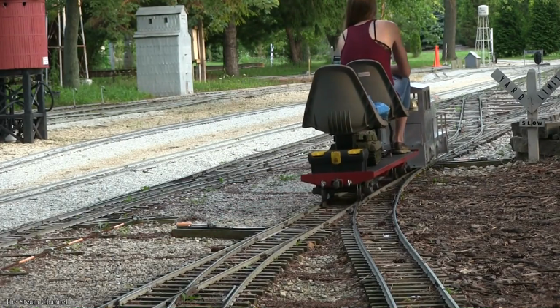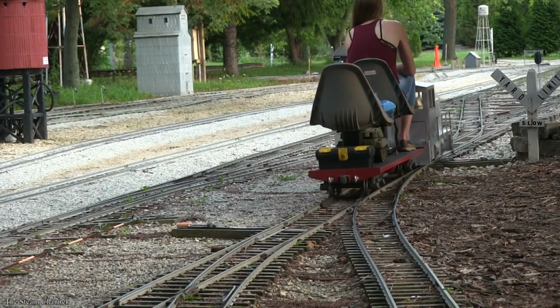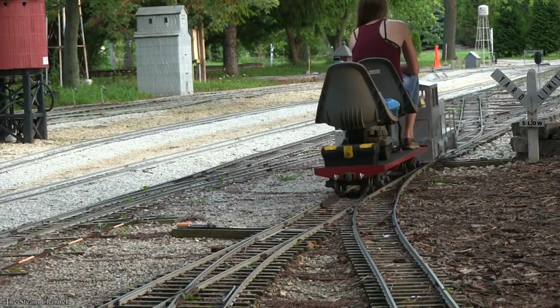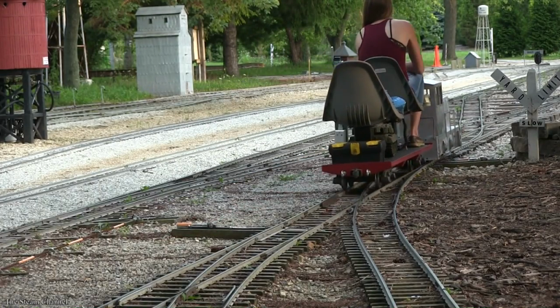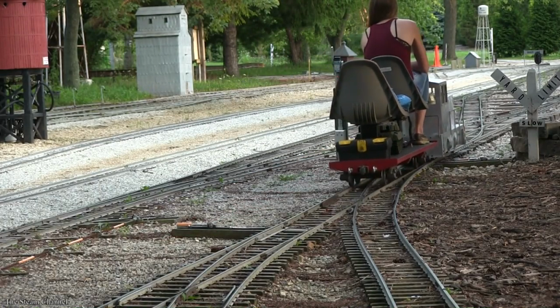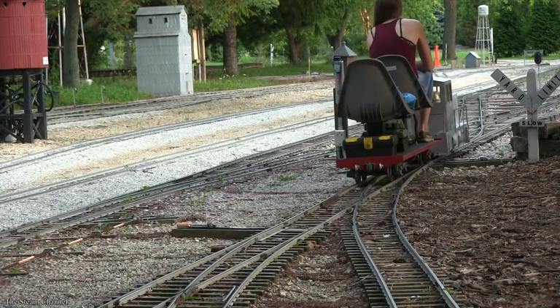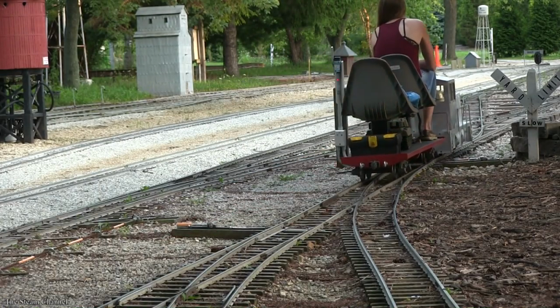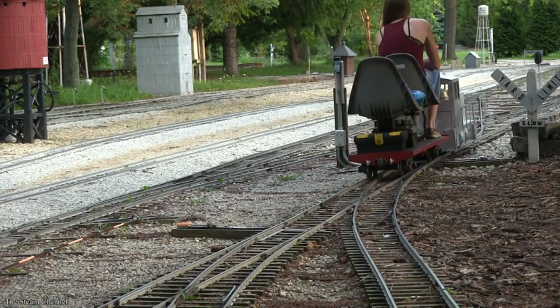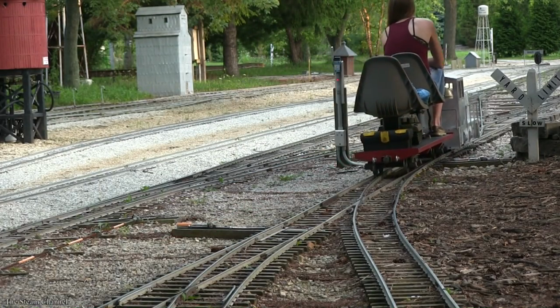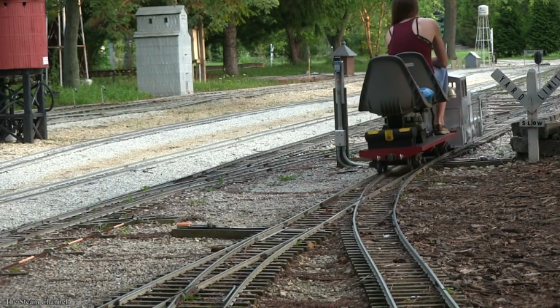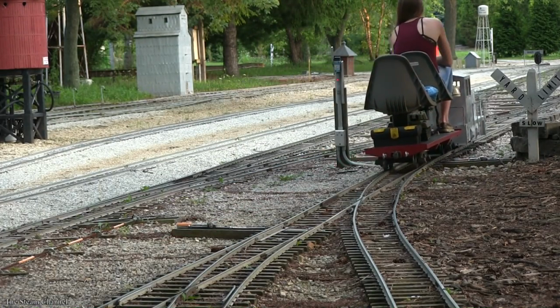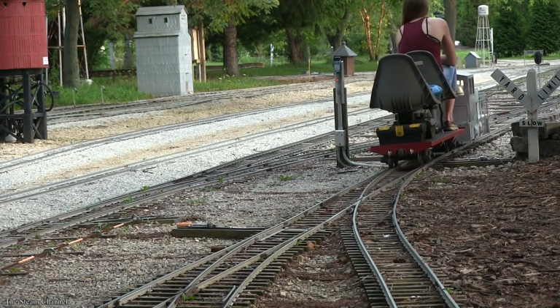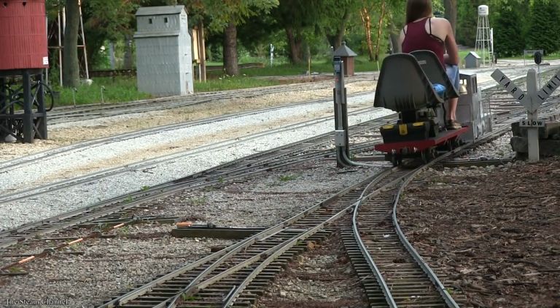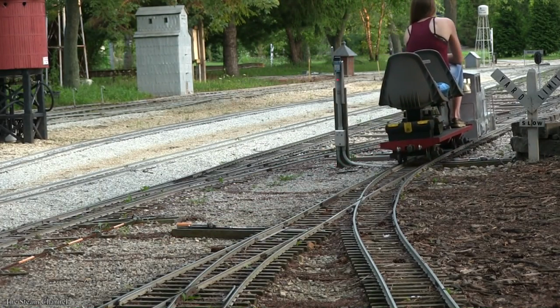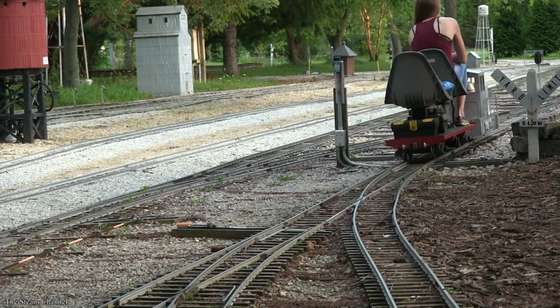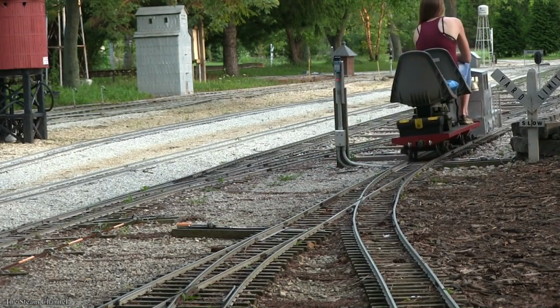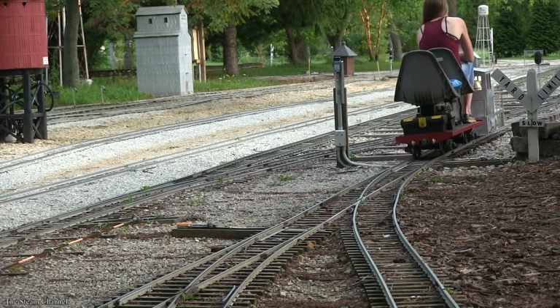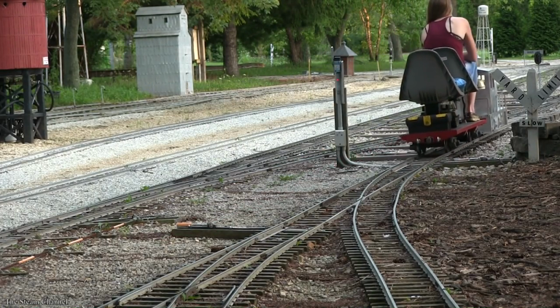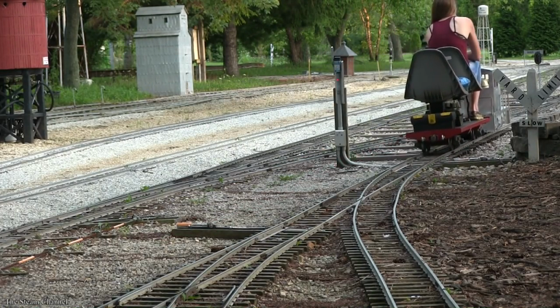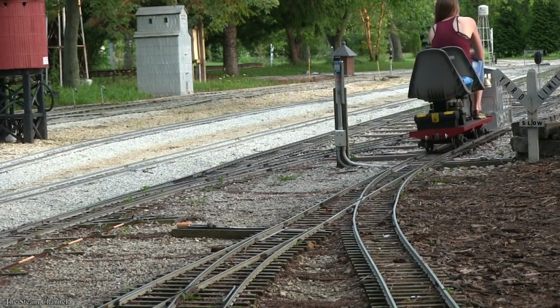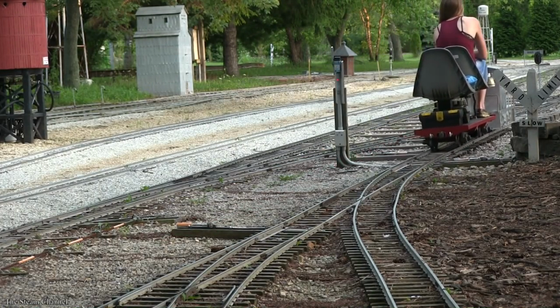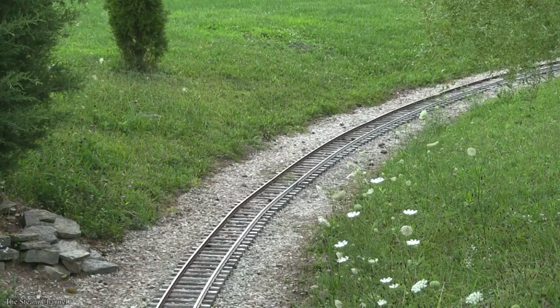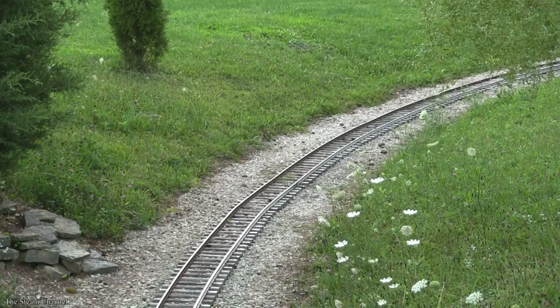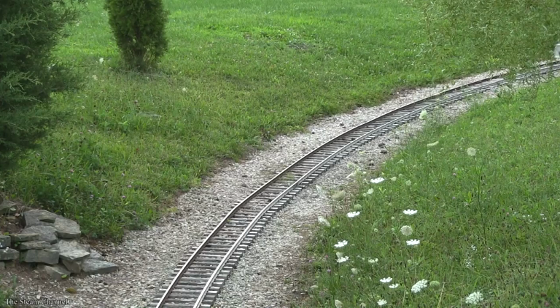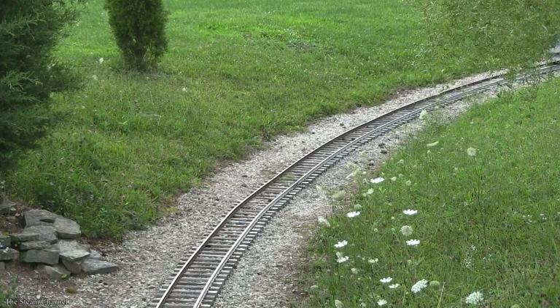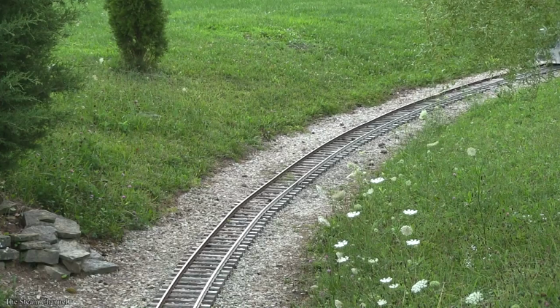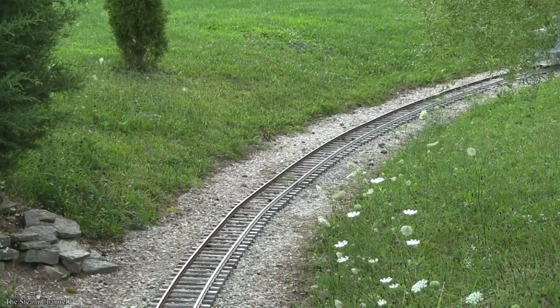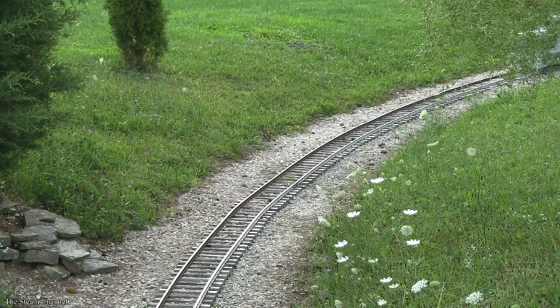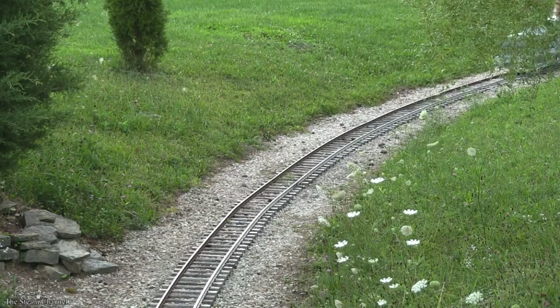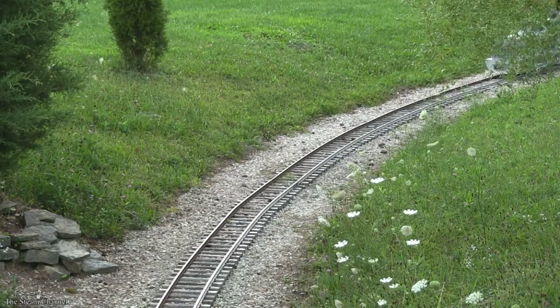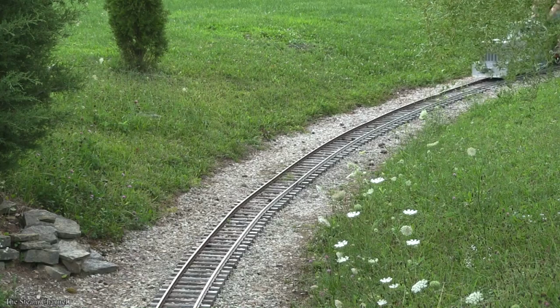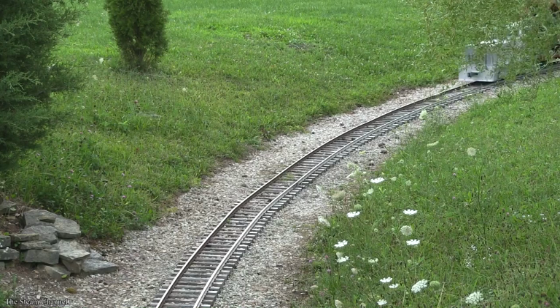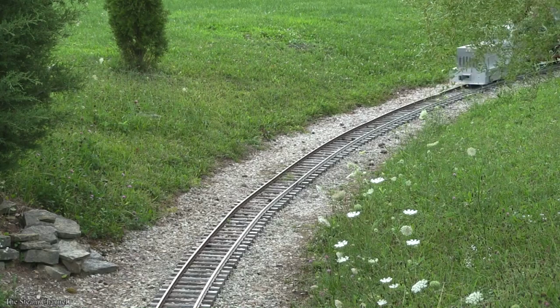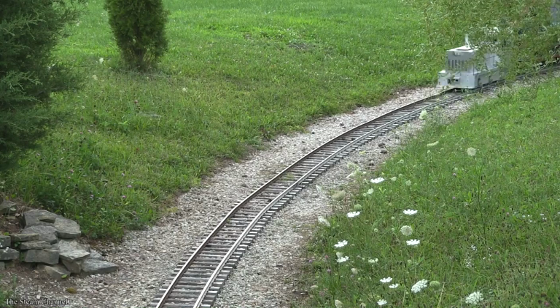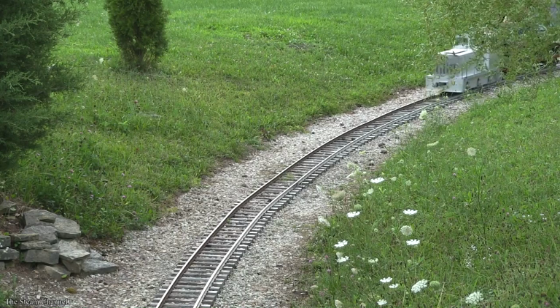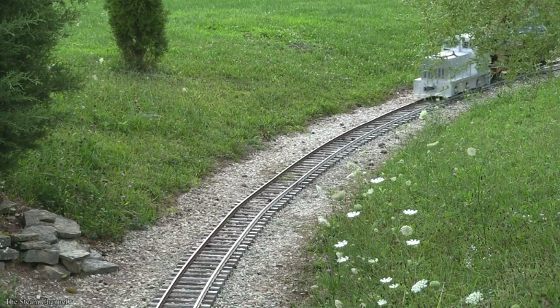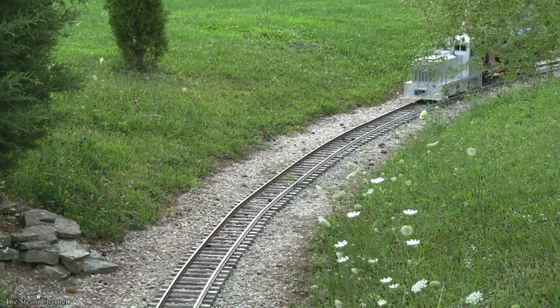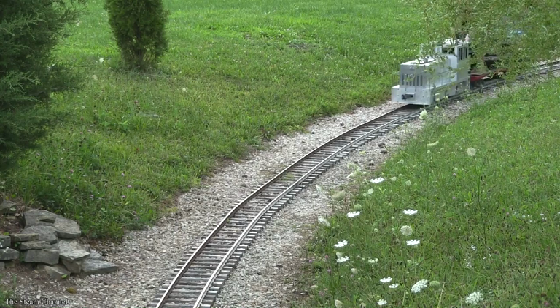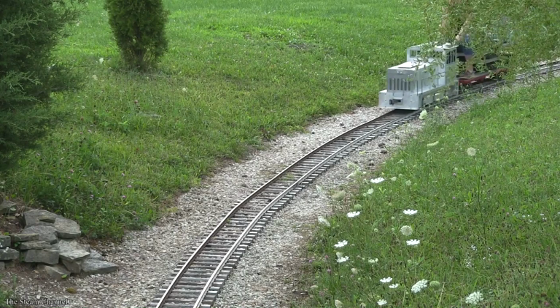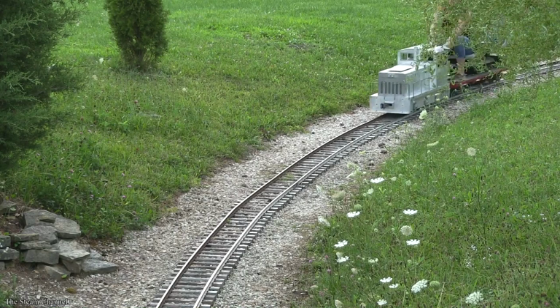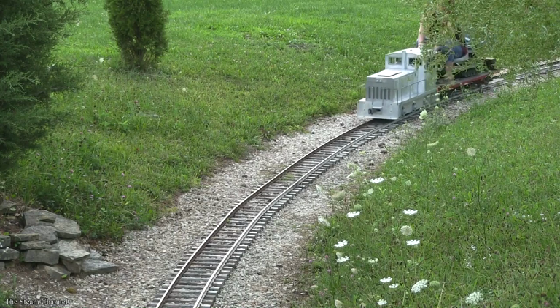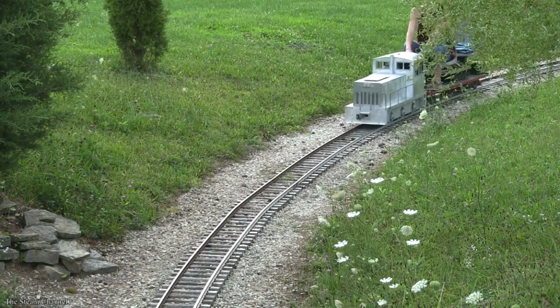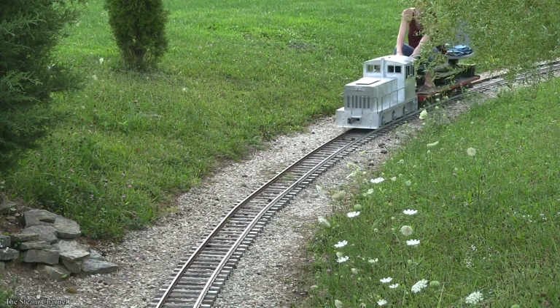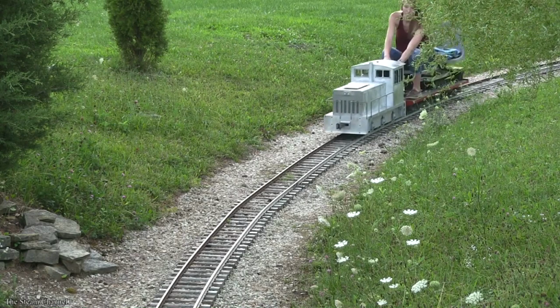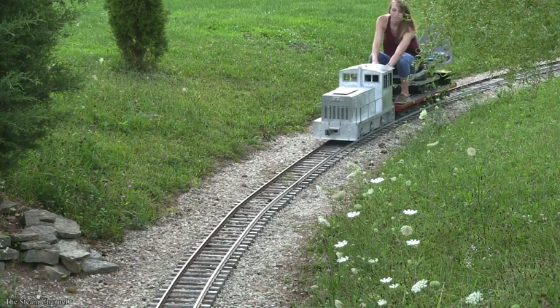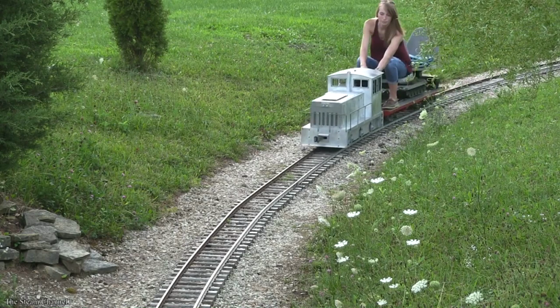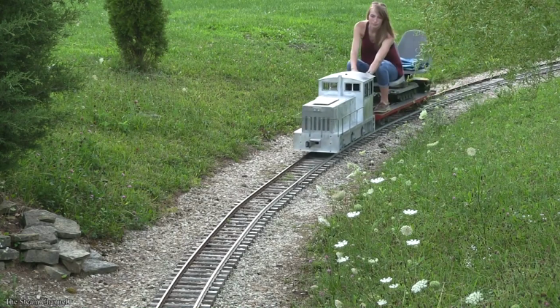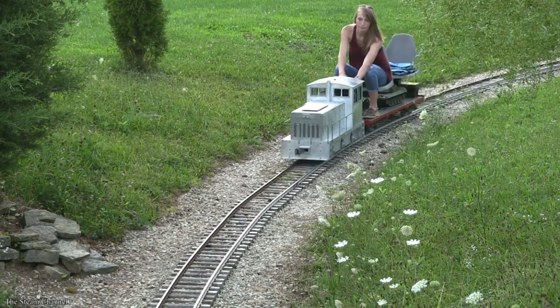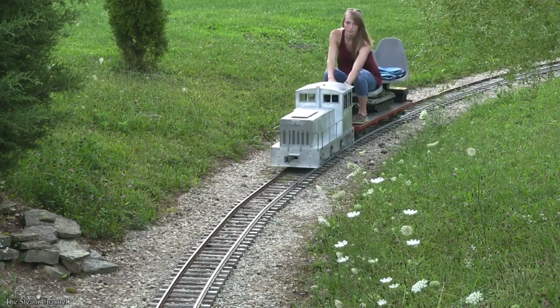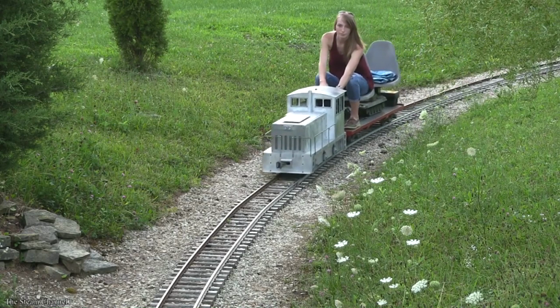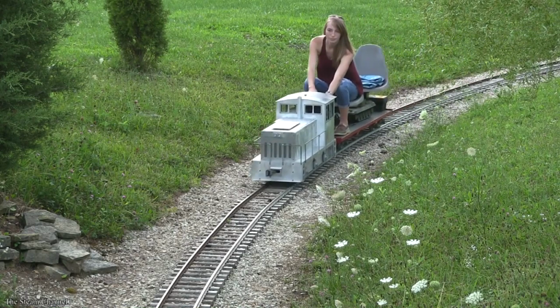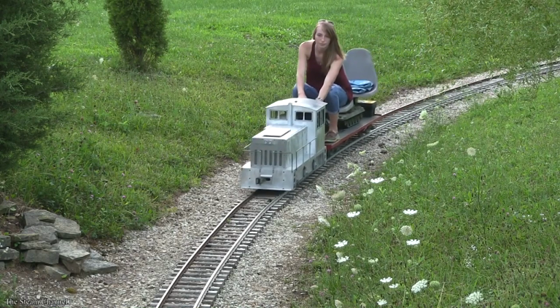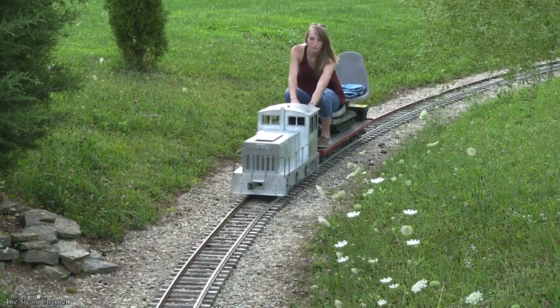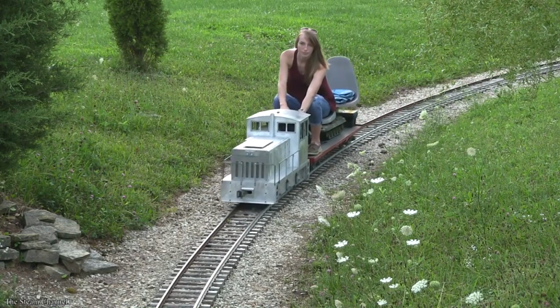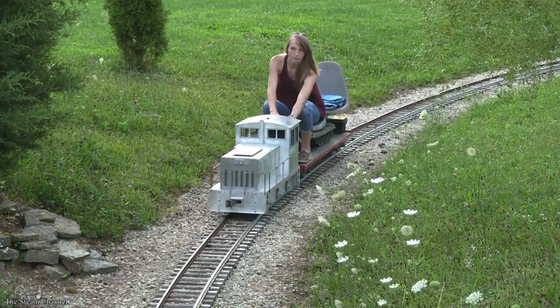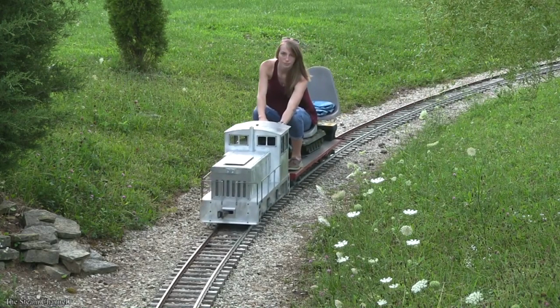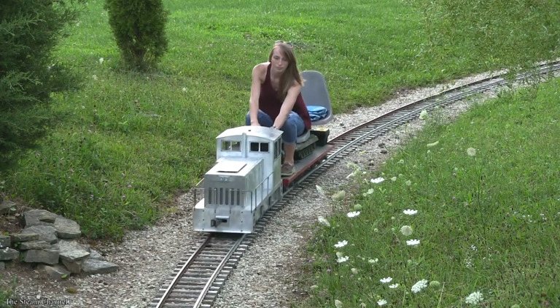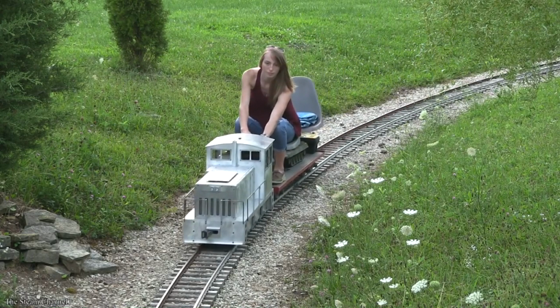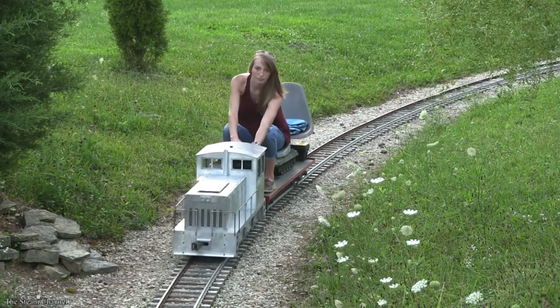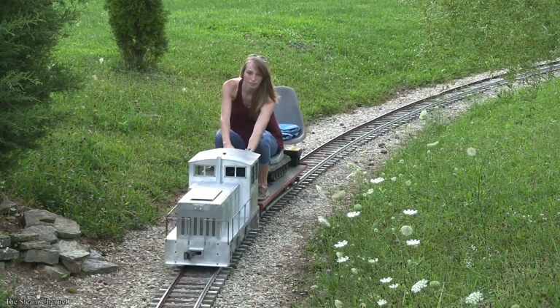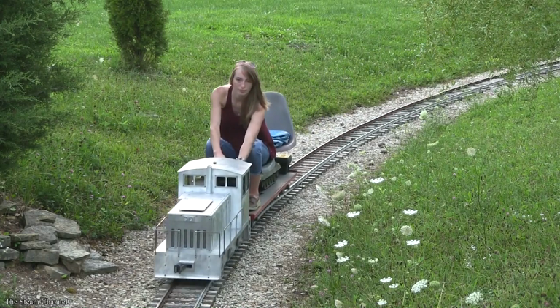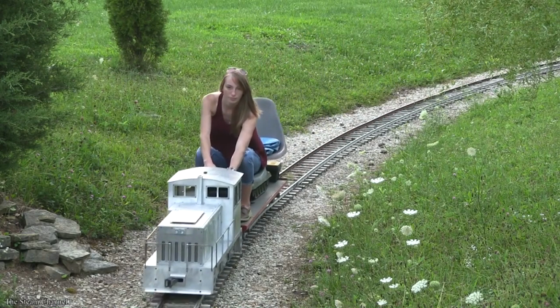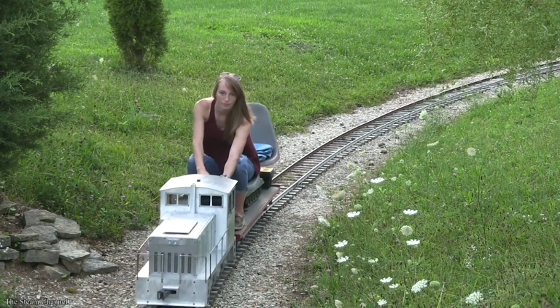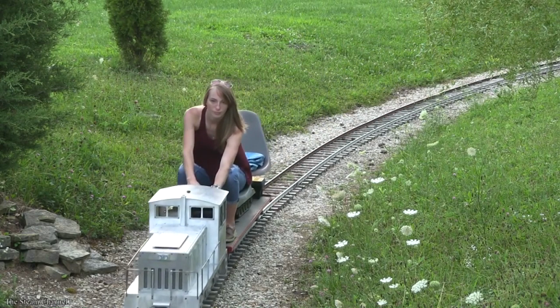Overall, this was an impressive little locomotive. During our pull test, the diesel pulled seven cars around our railroad that has grades of 2%.